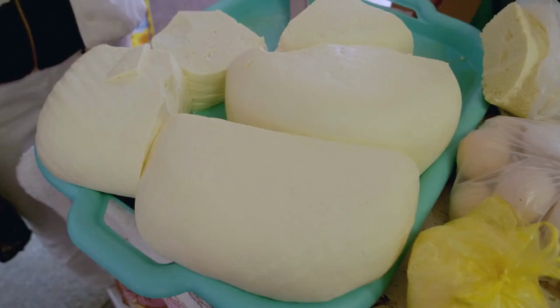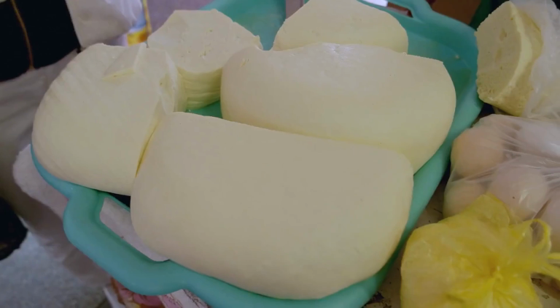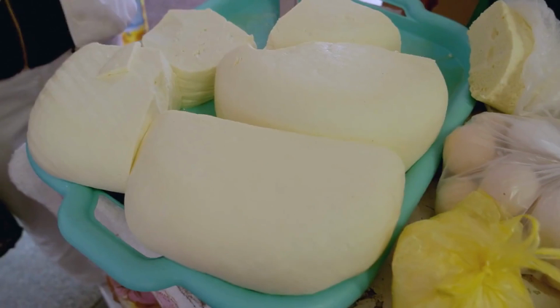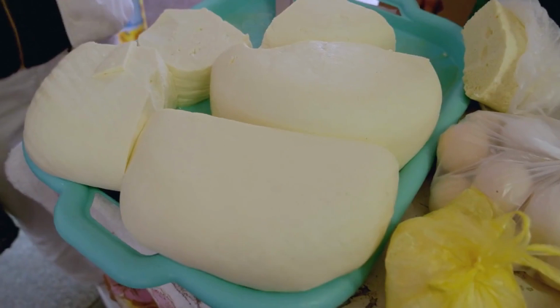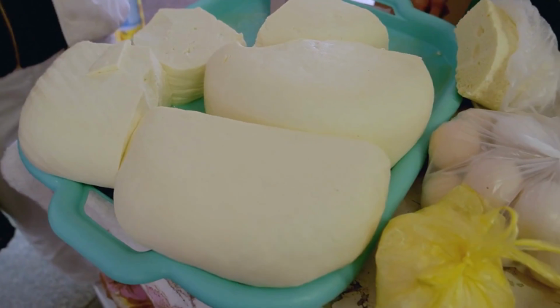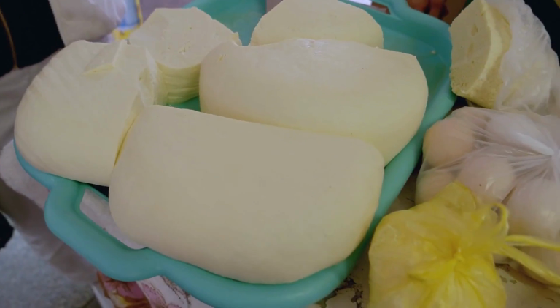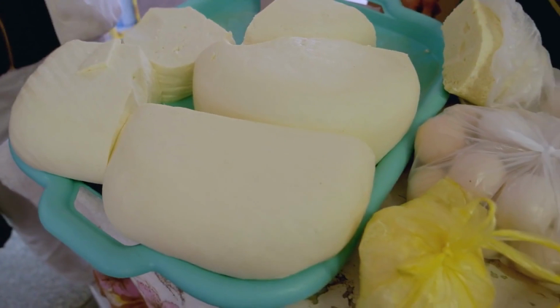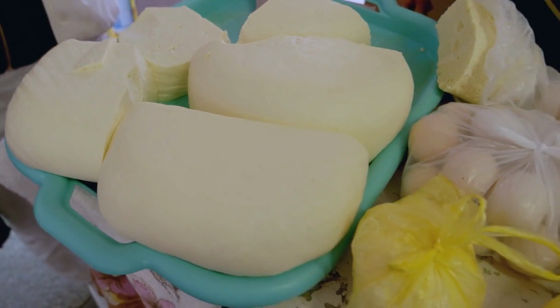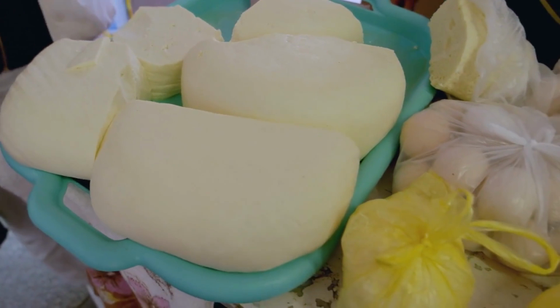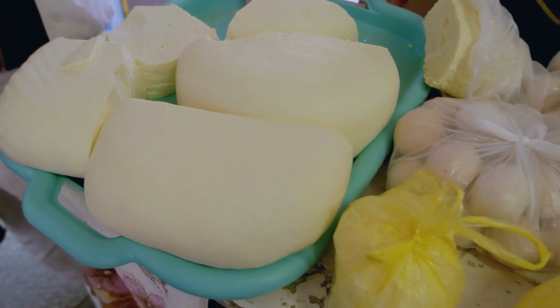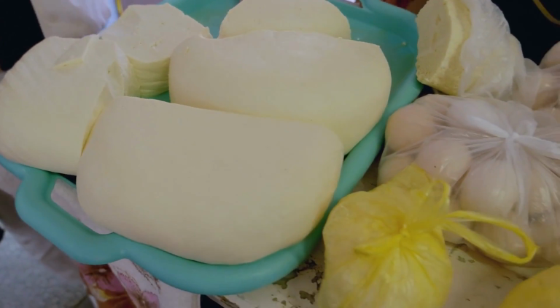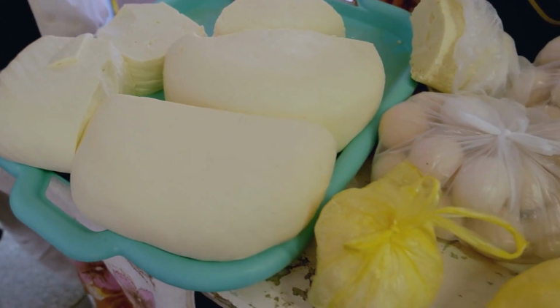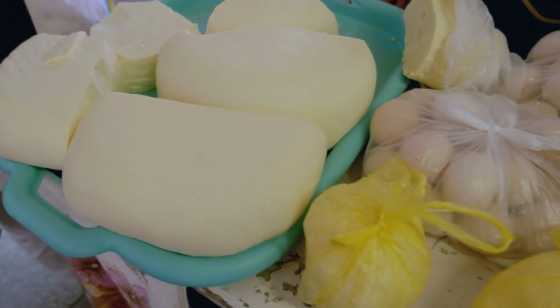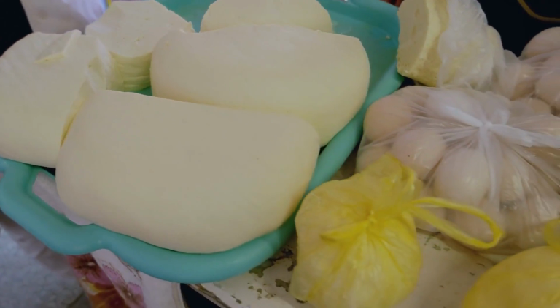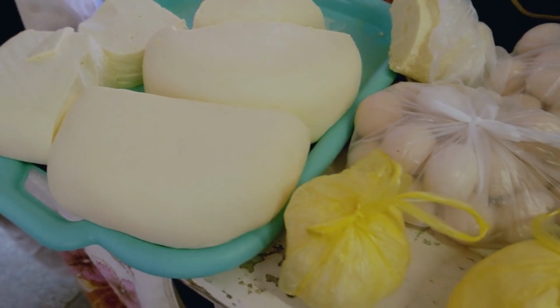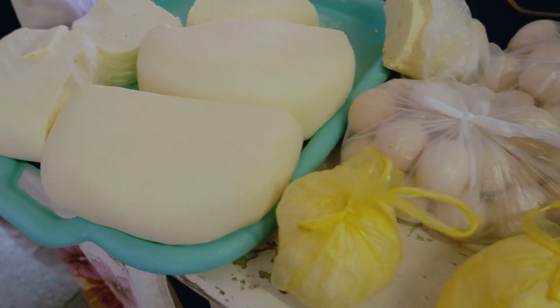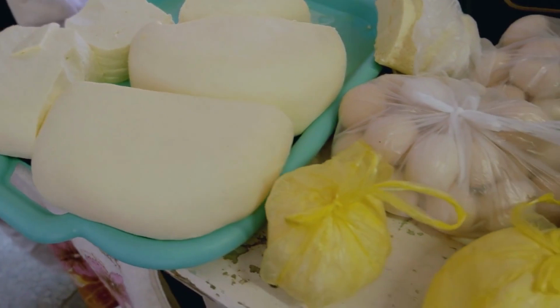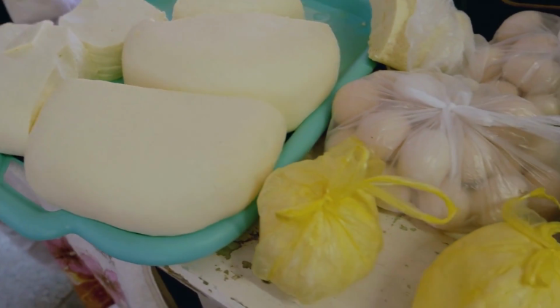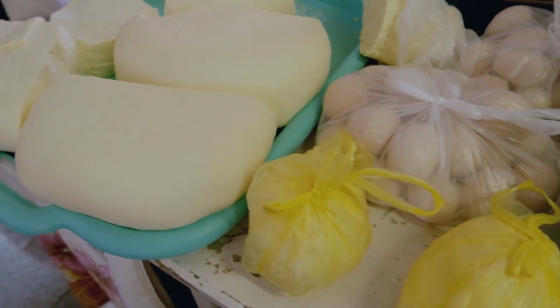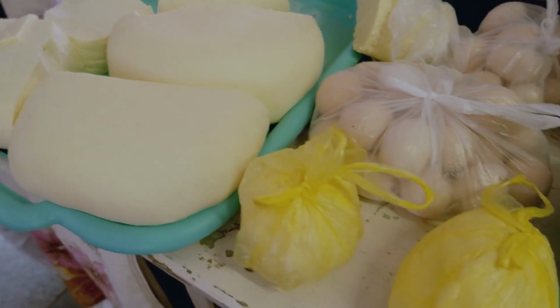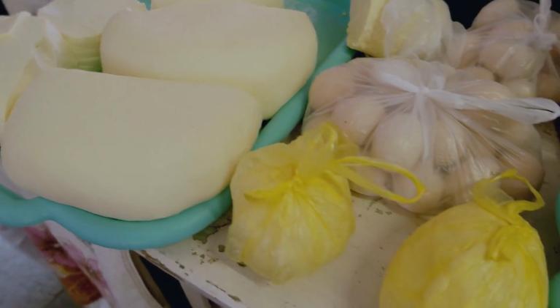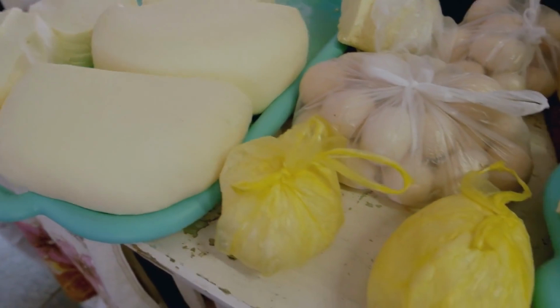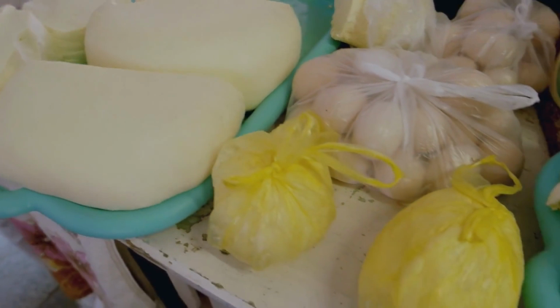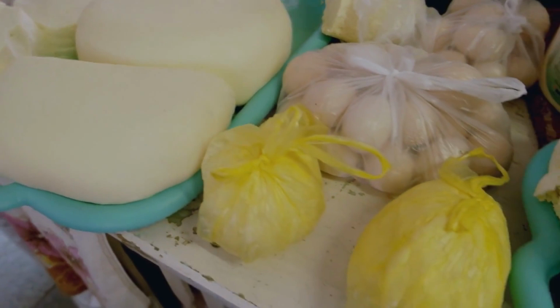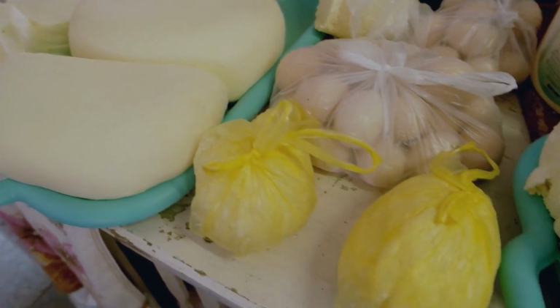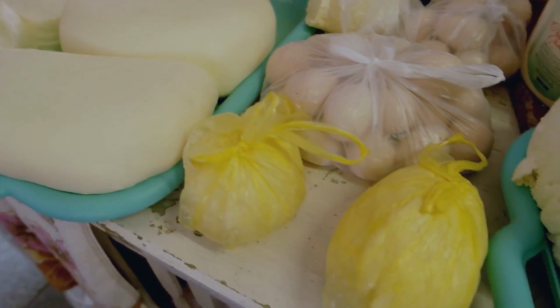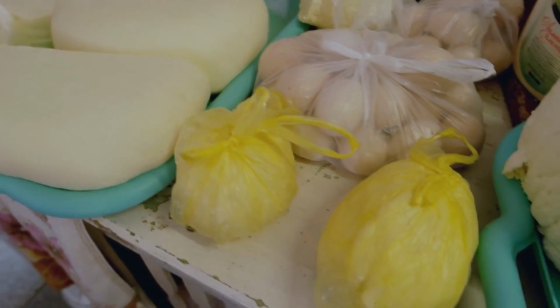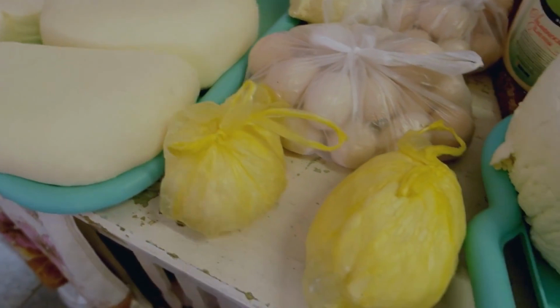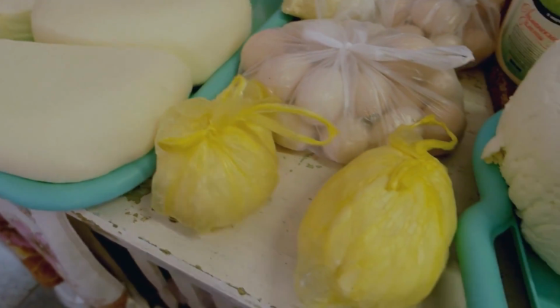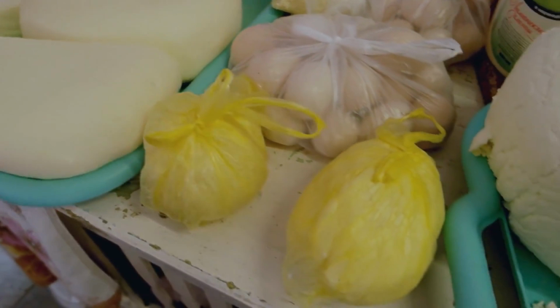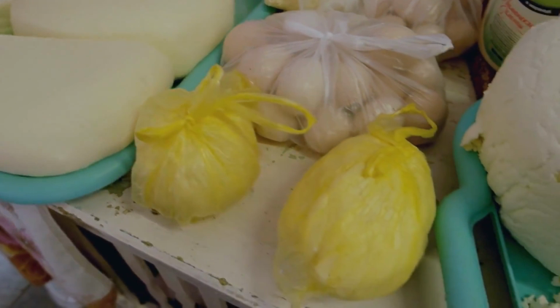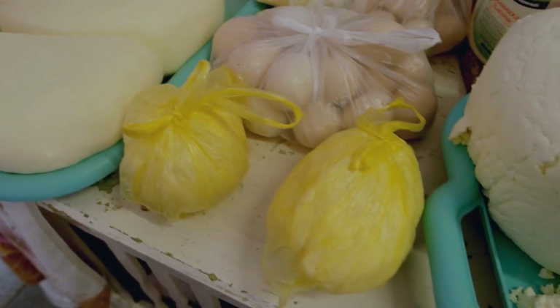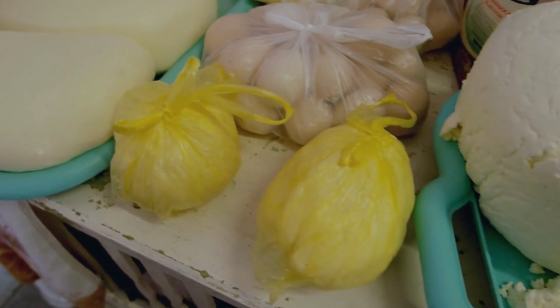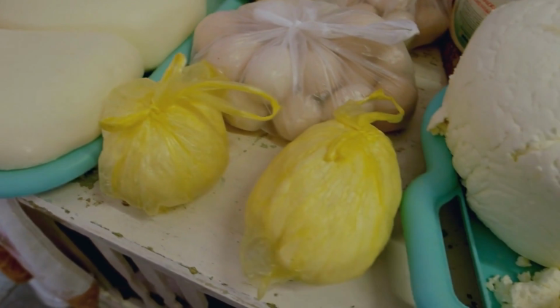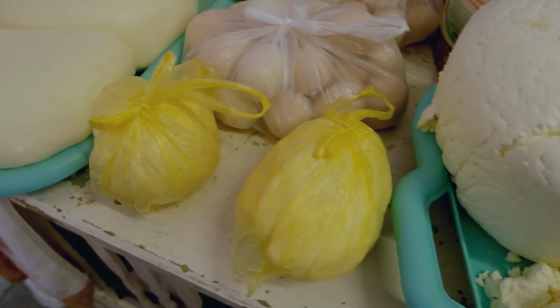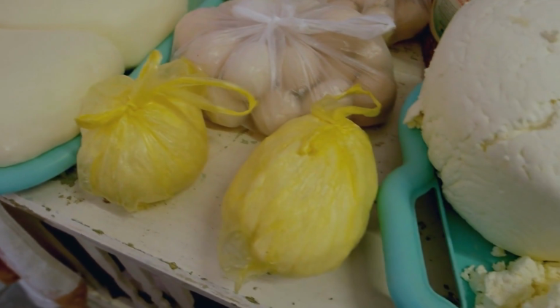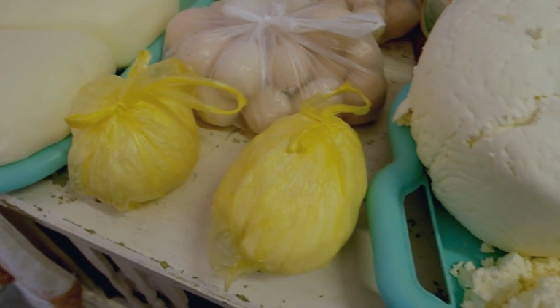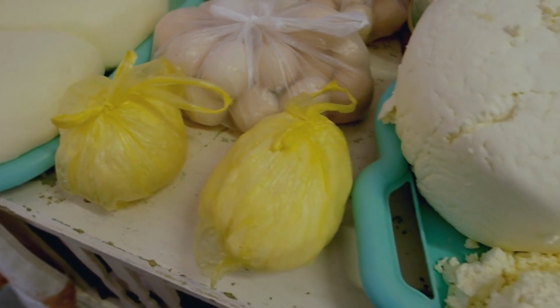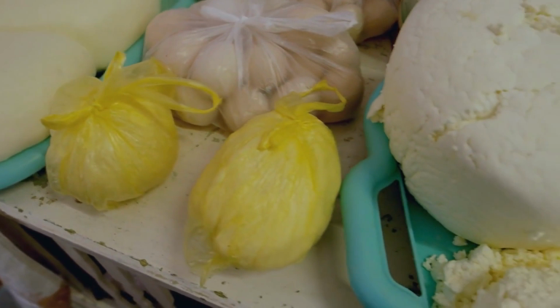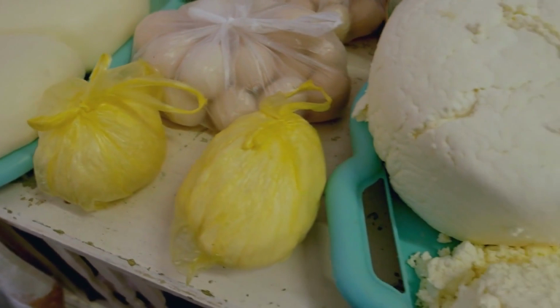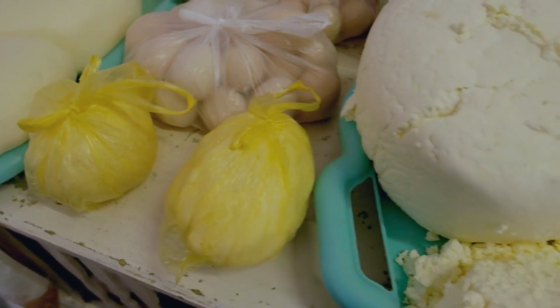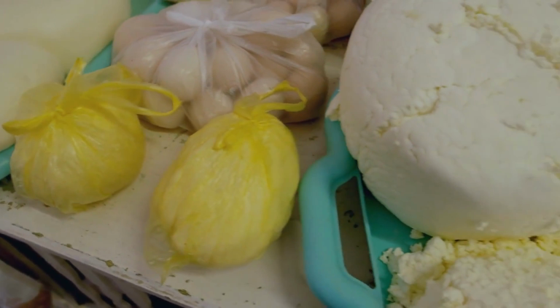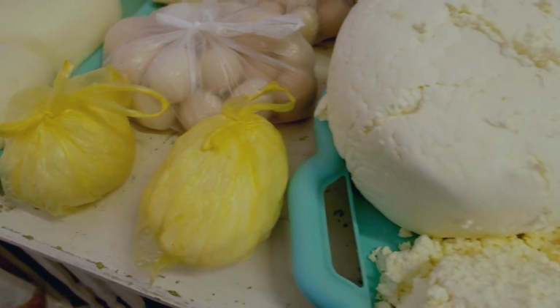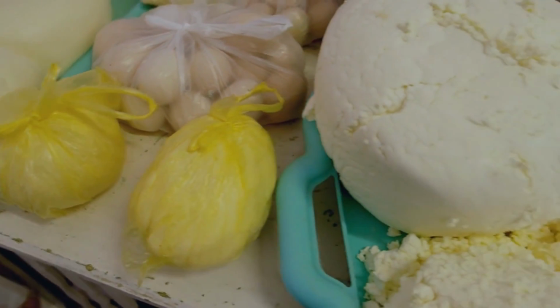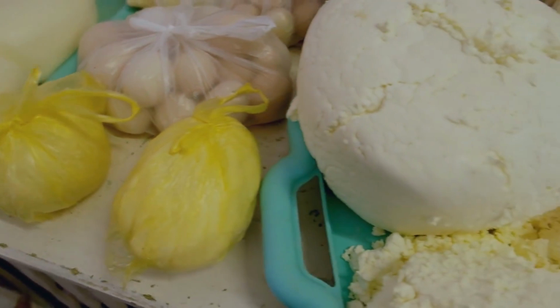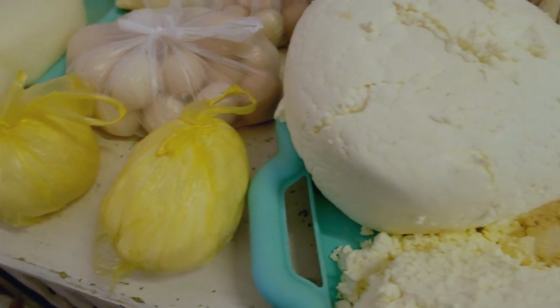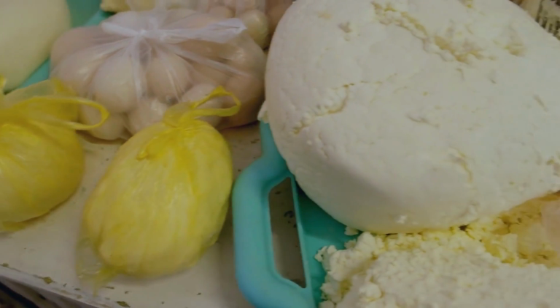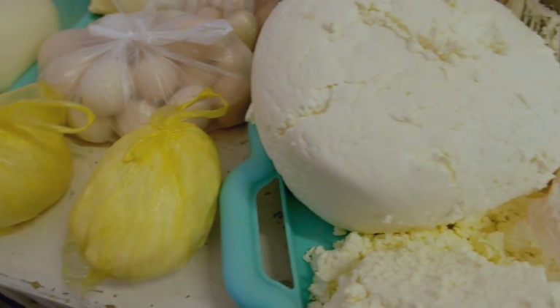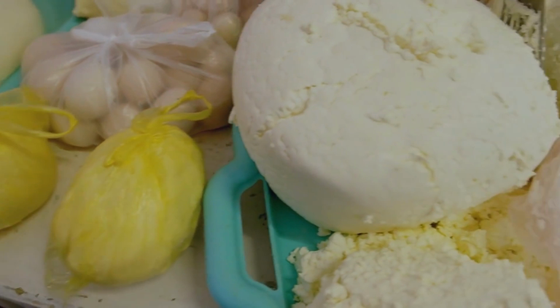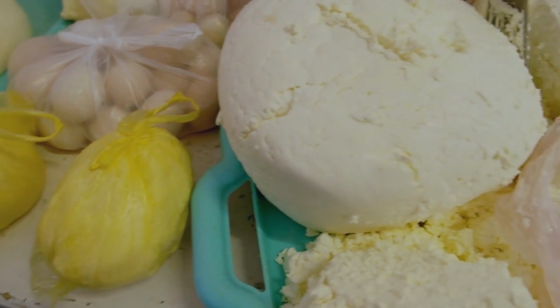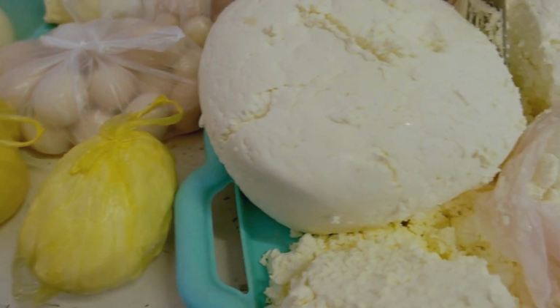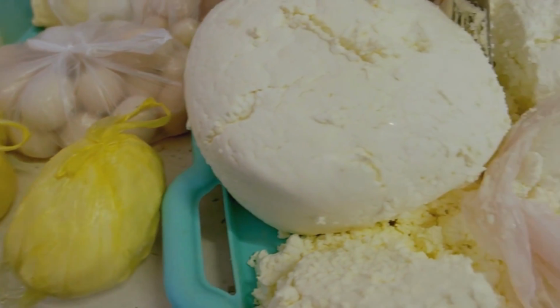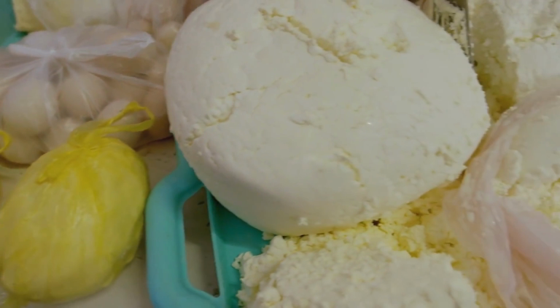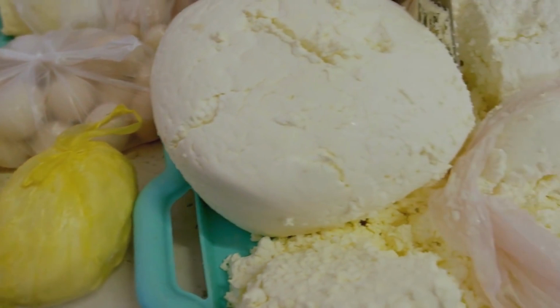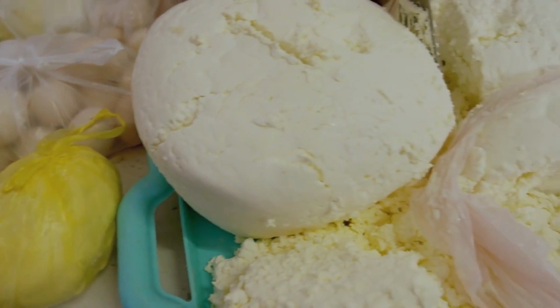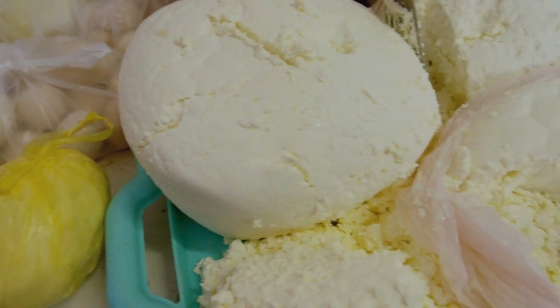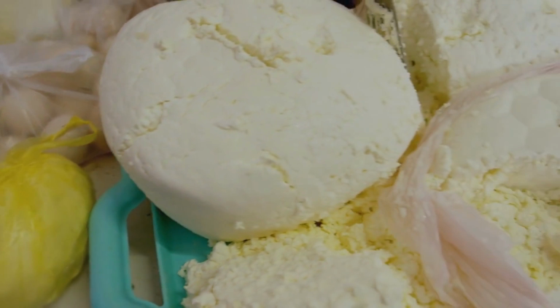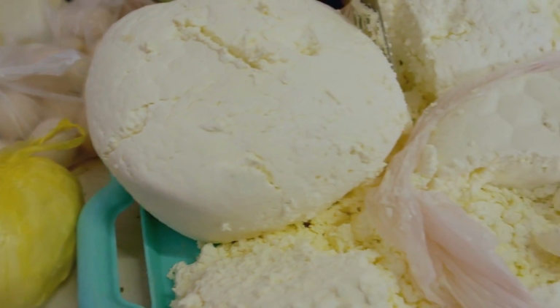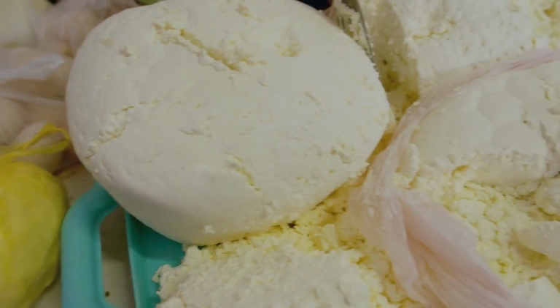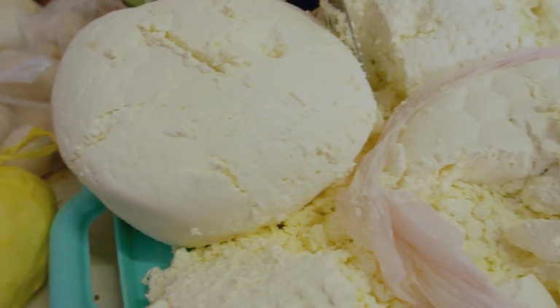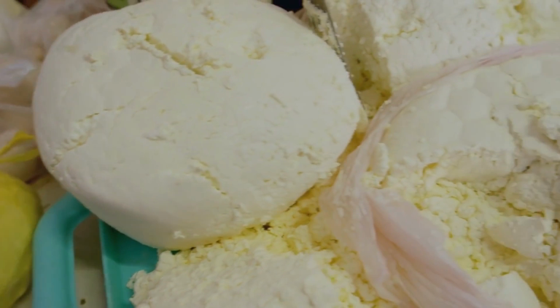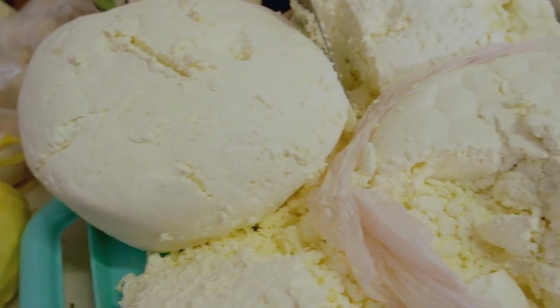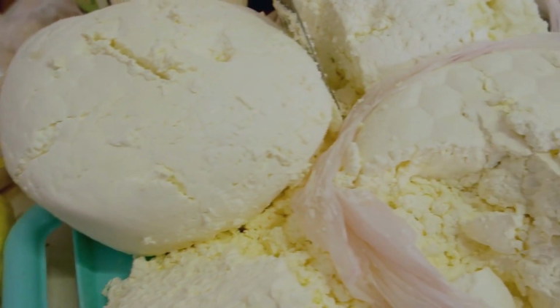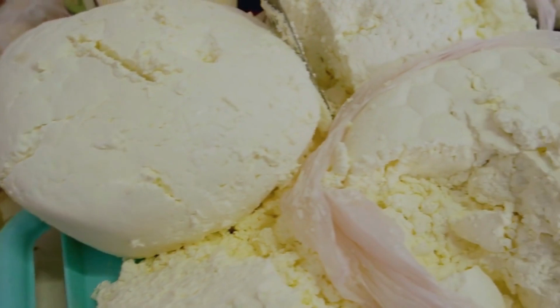Vitamin K2 is produced by E. coli bacteria in our intestines and can also be found in certain animal products such as eggs and cheese.